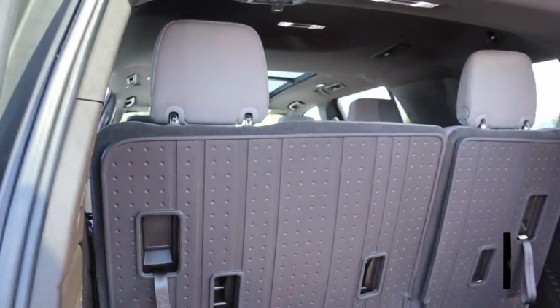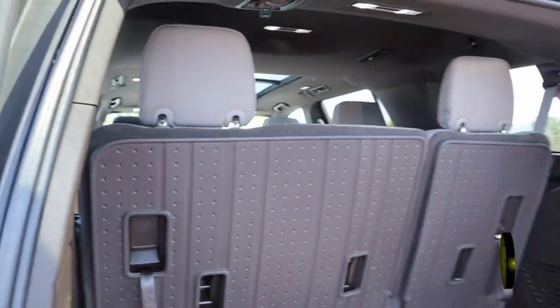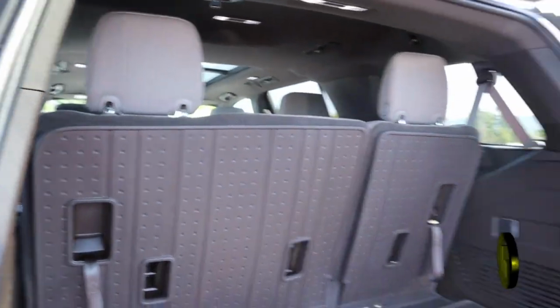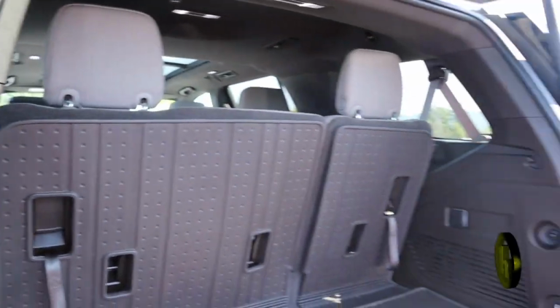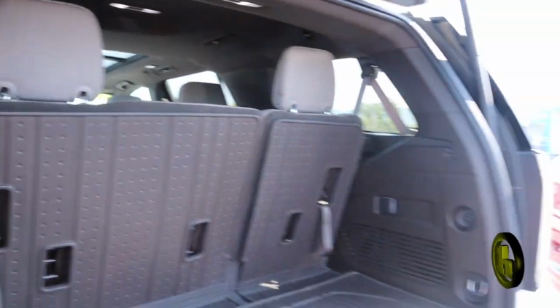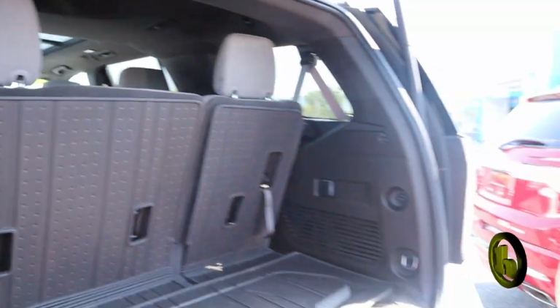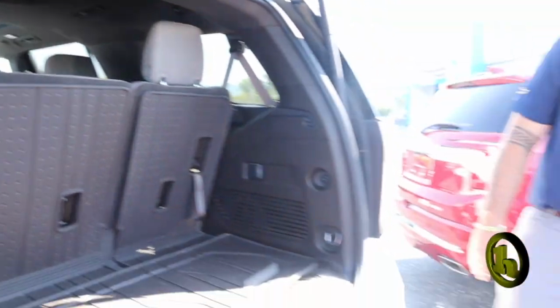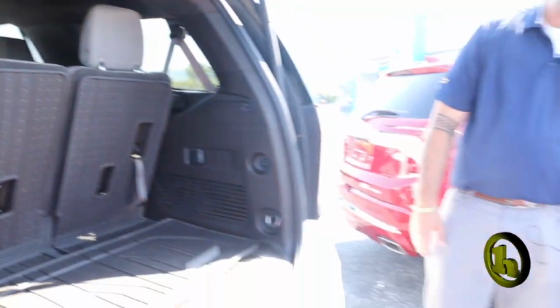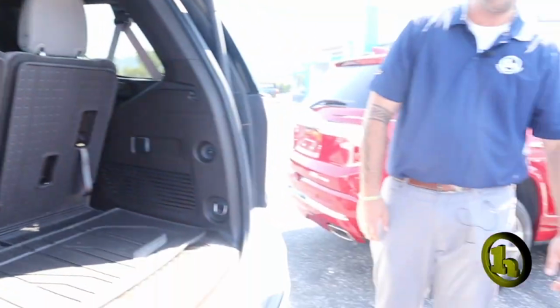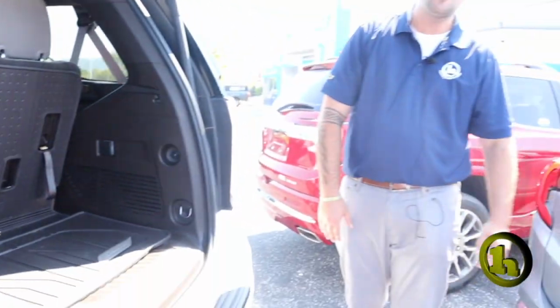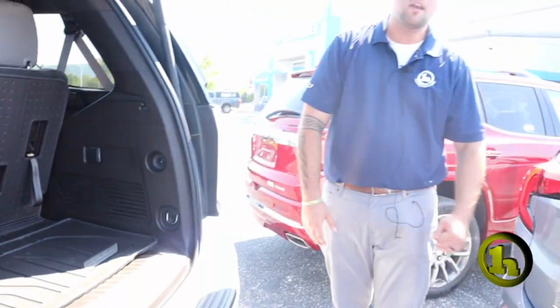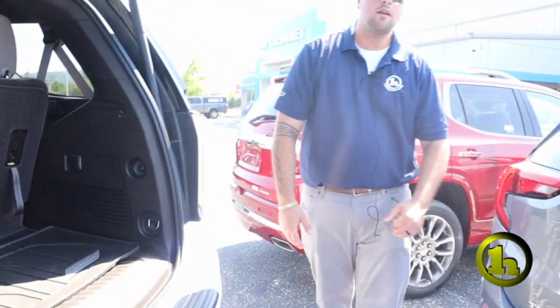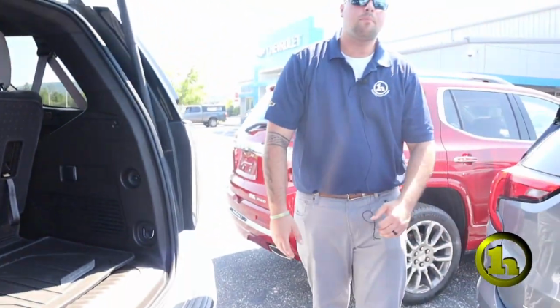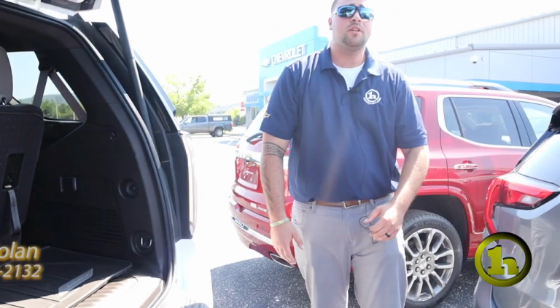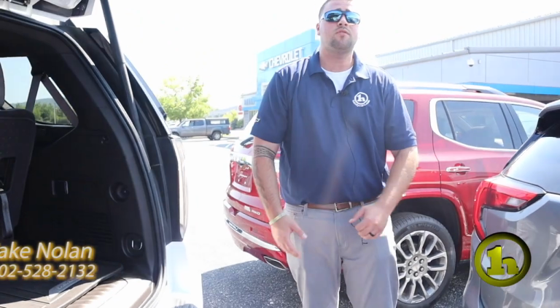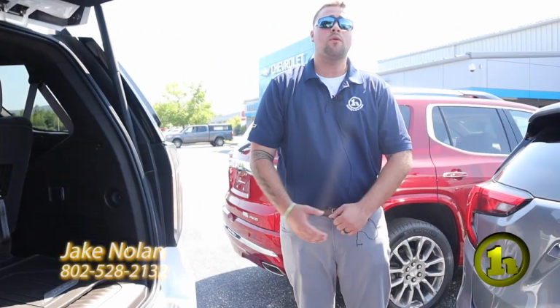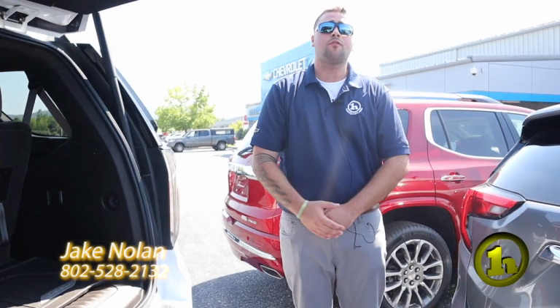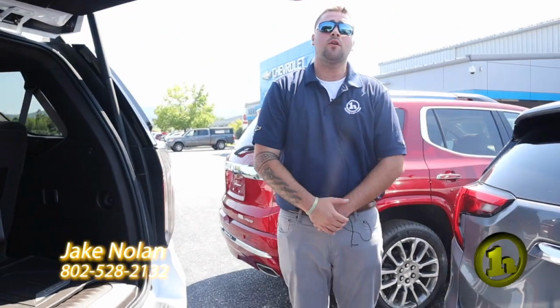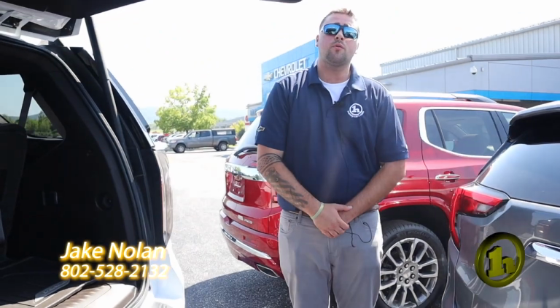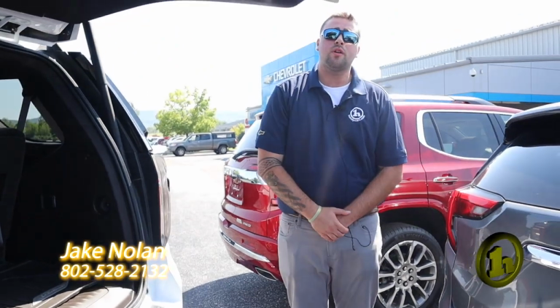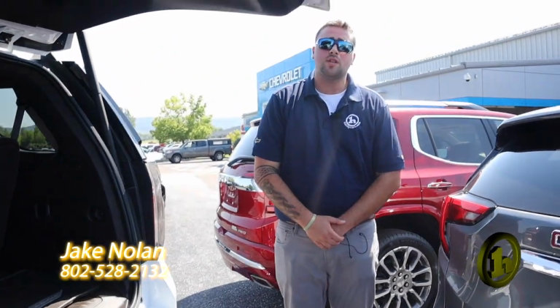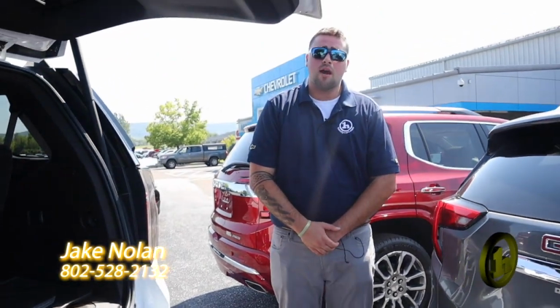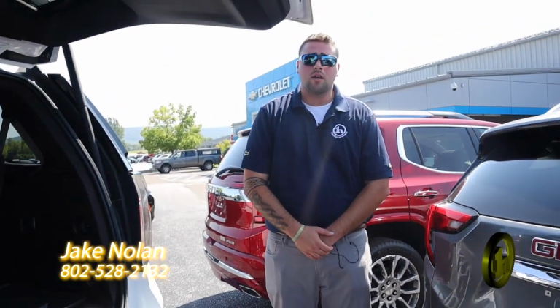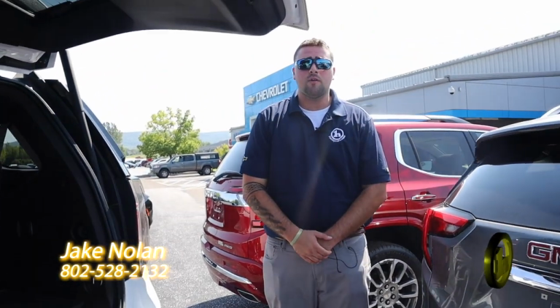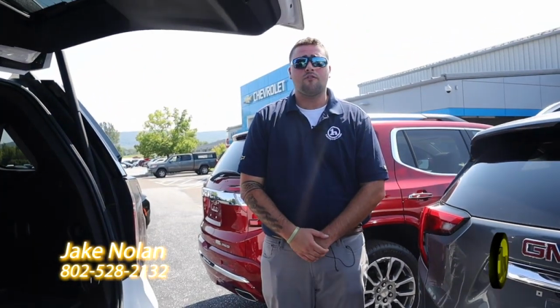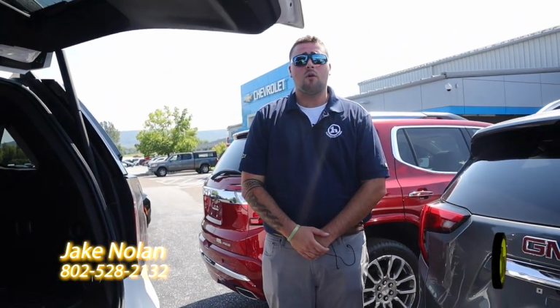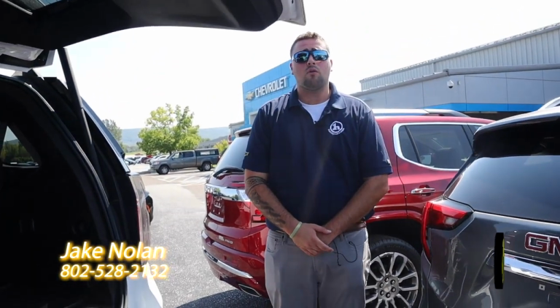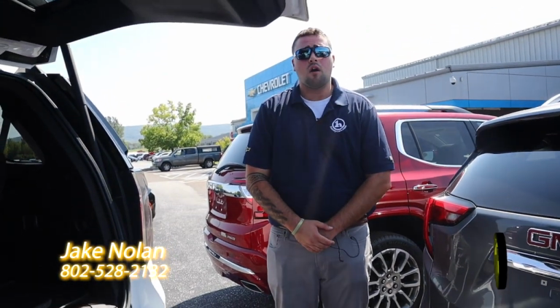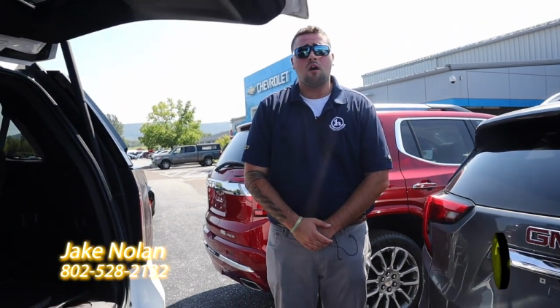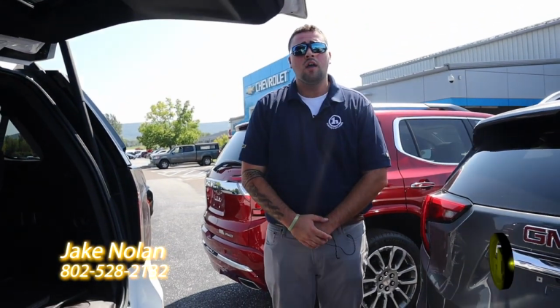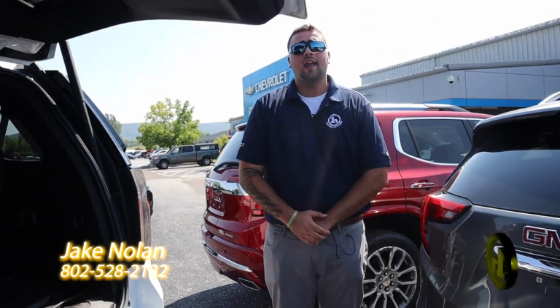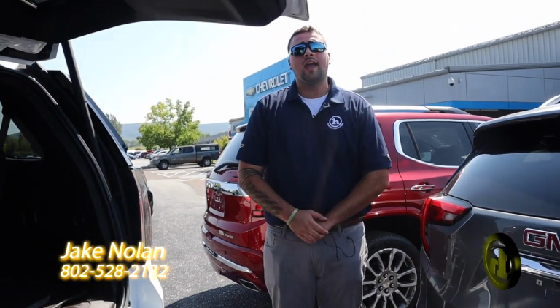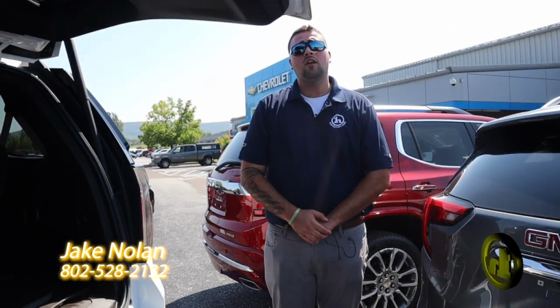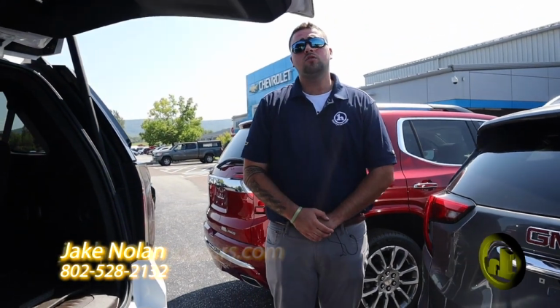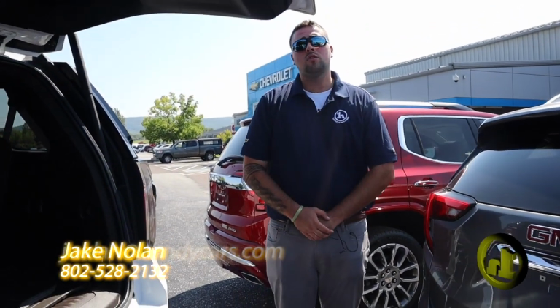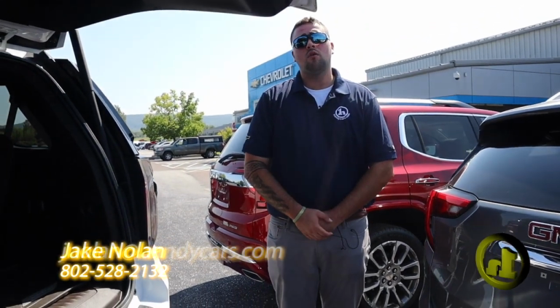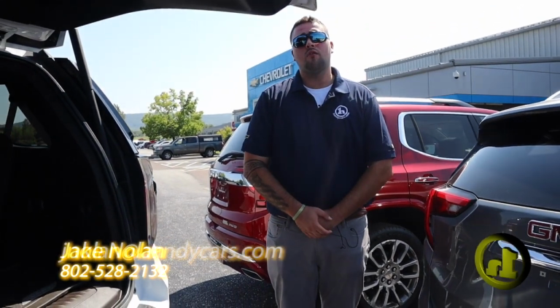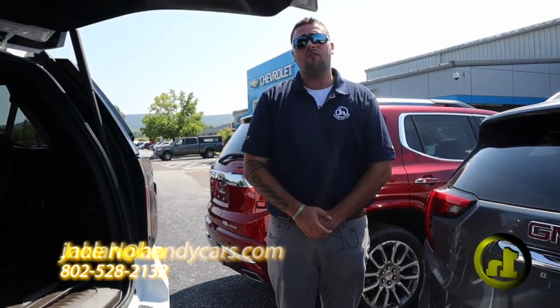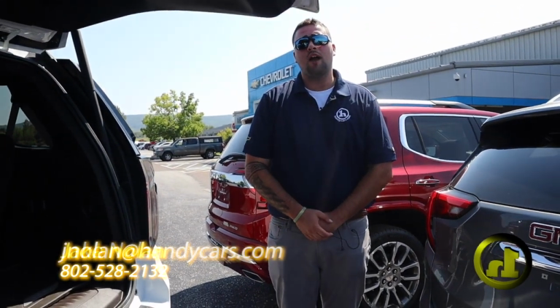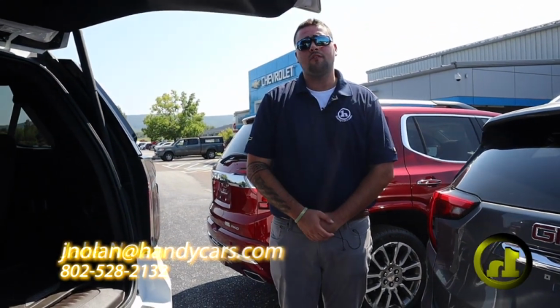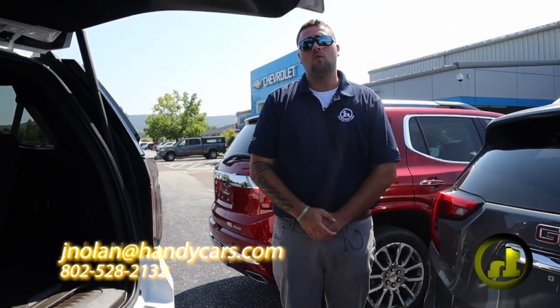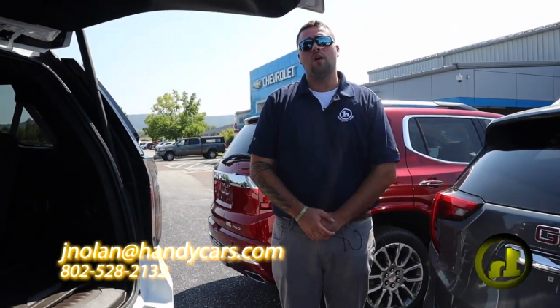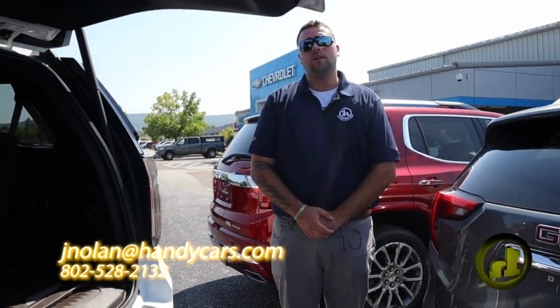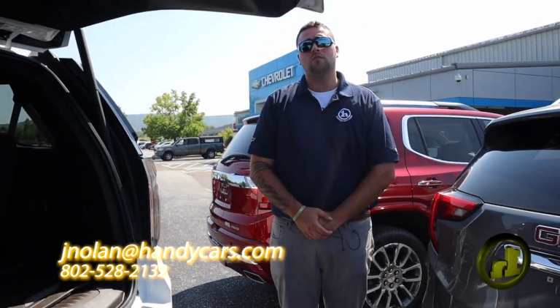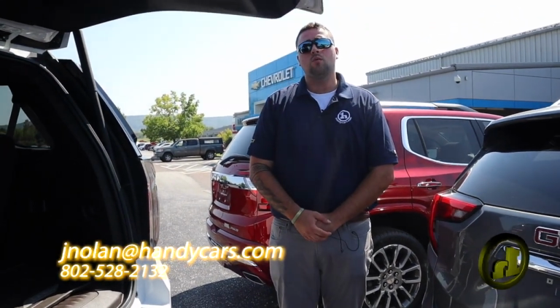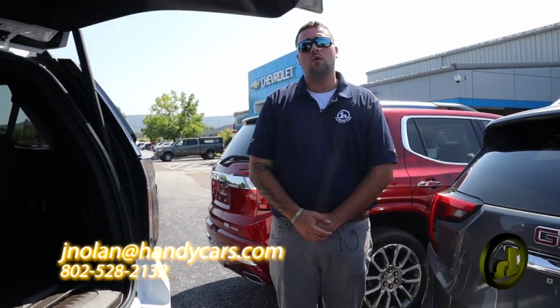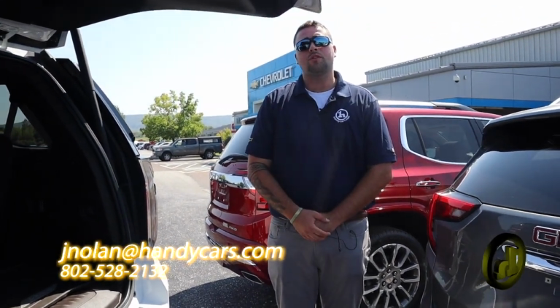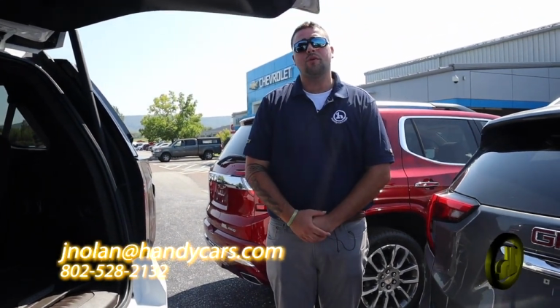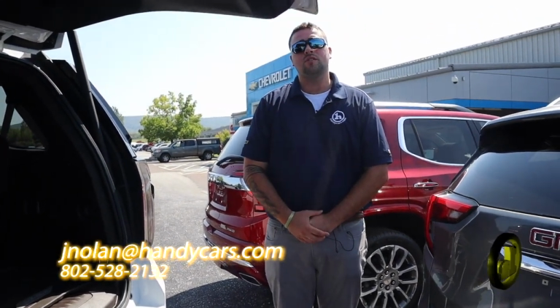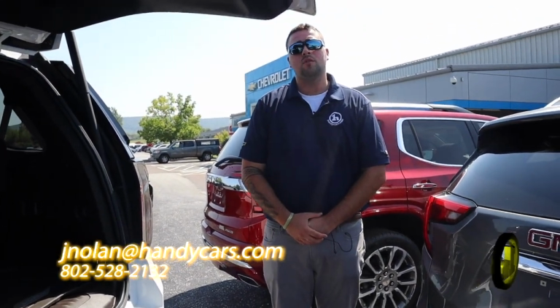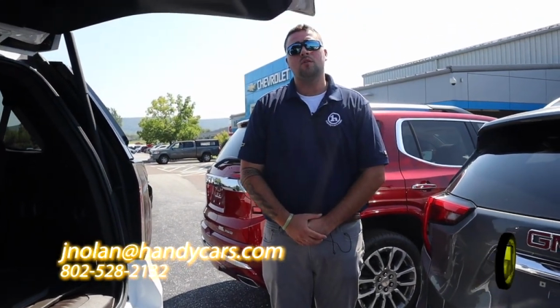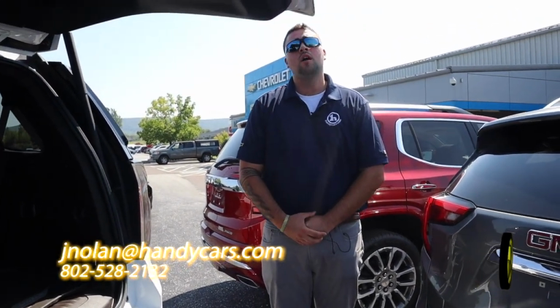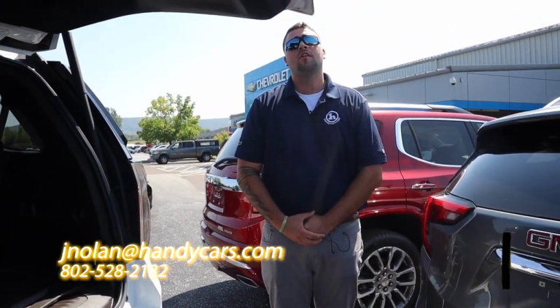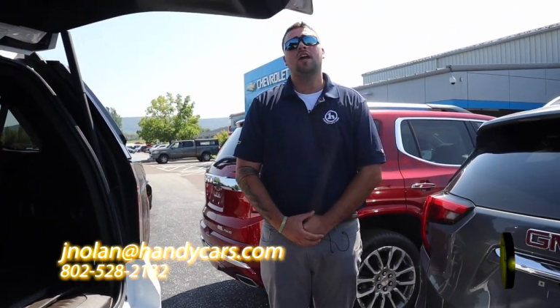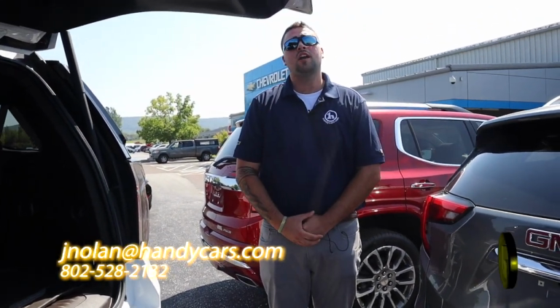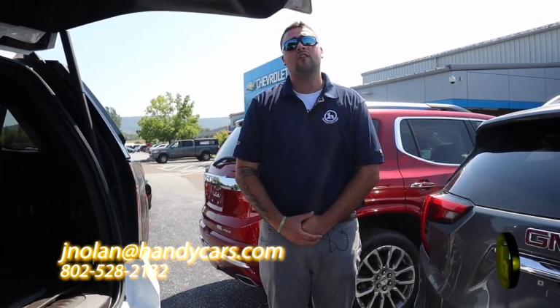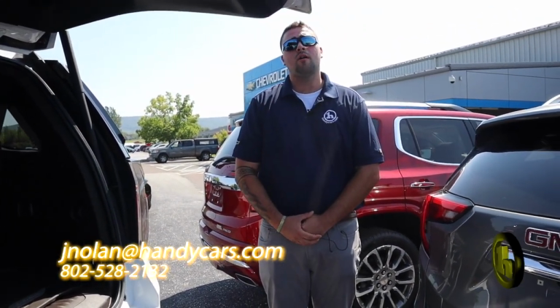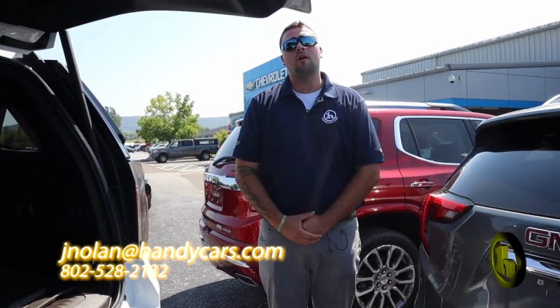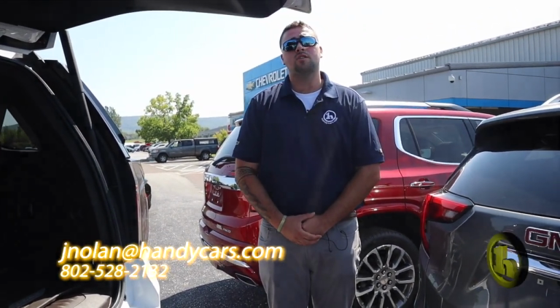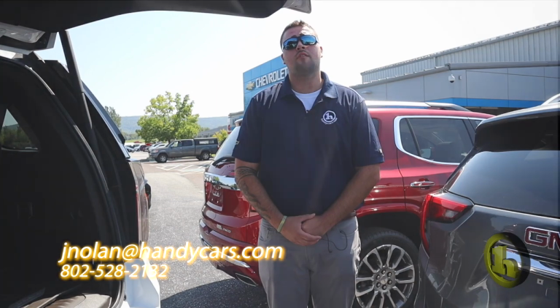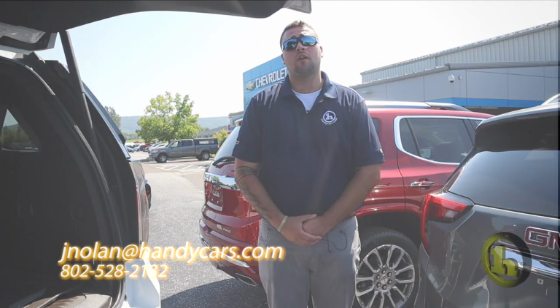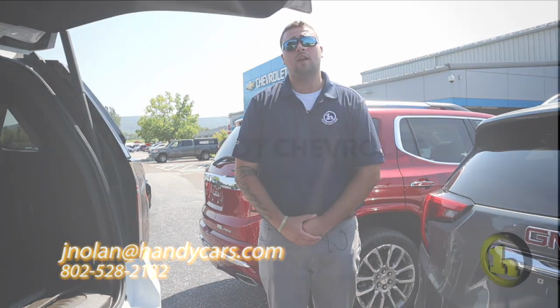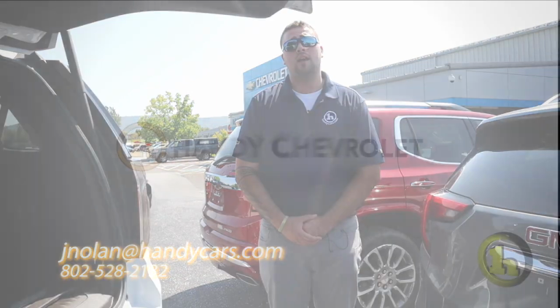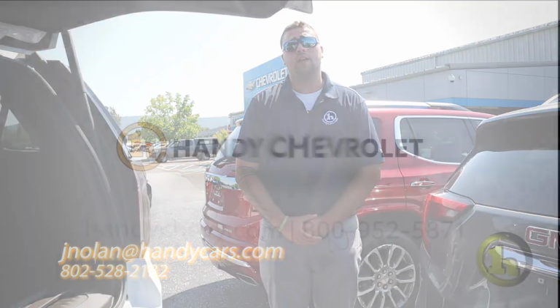Any questions you have, Terry, please feel free to reach out. Give me a phone call at 802-528-2132. Thank you very much, have a great day.